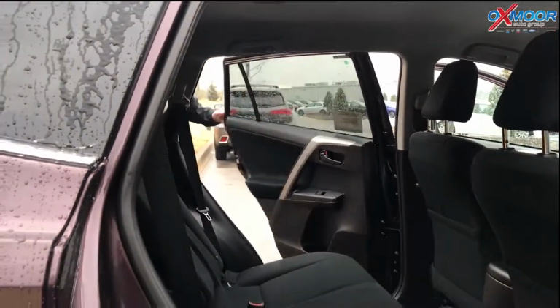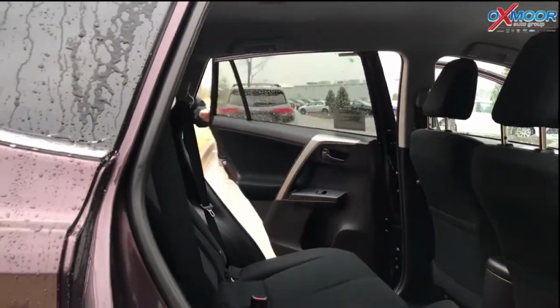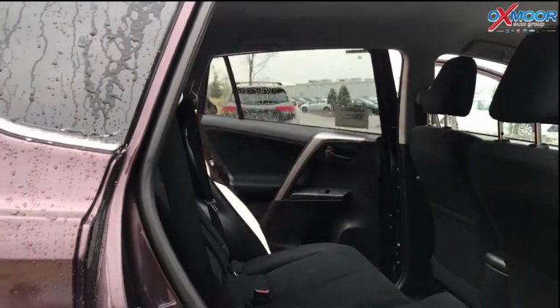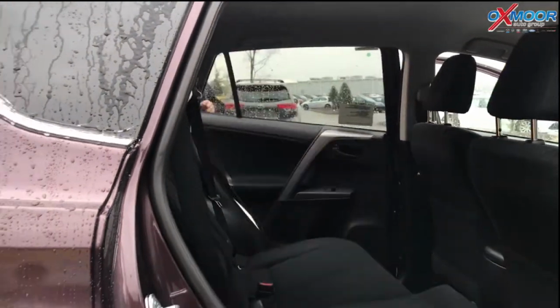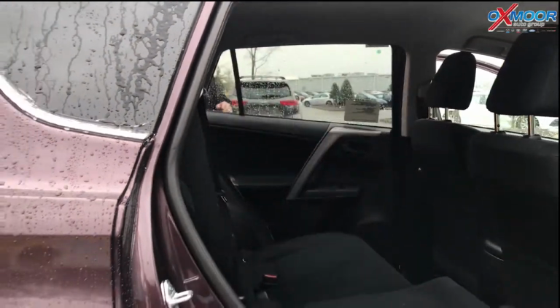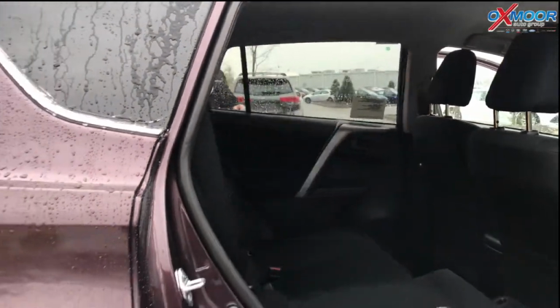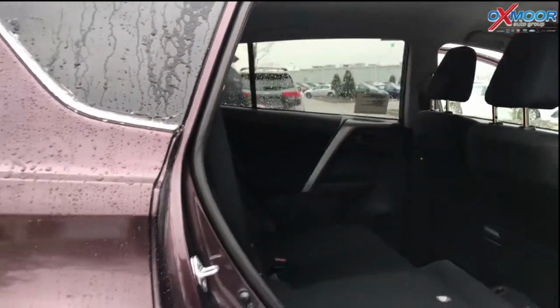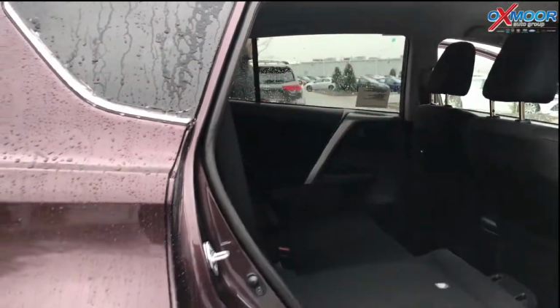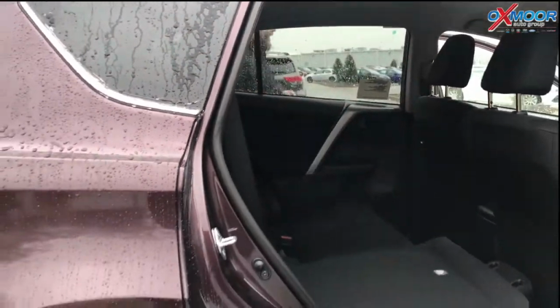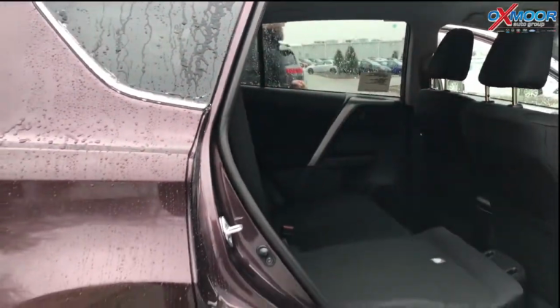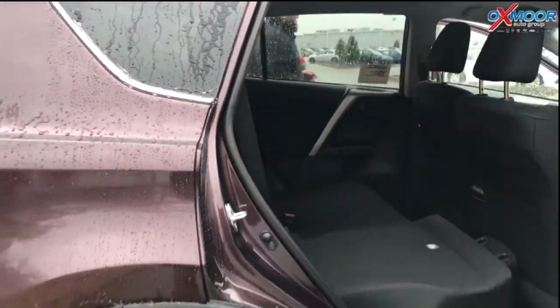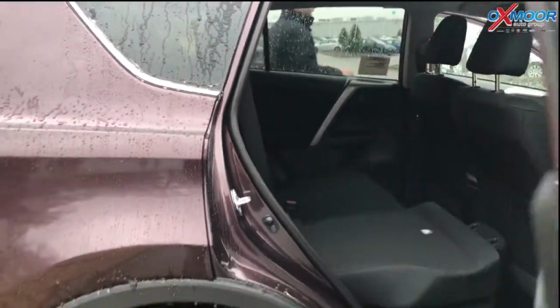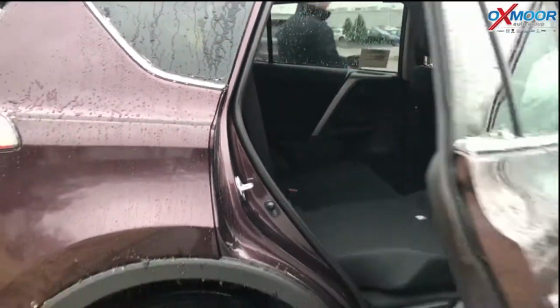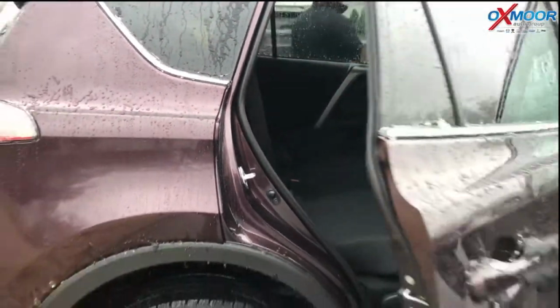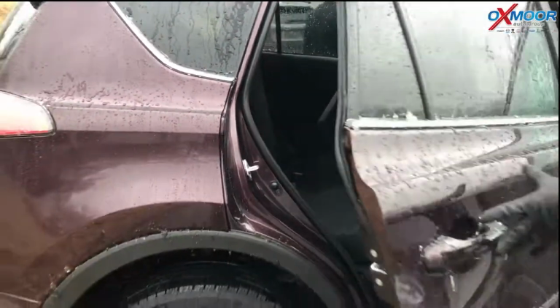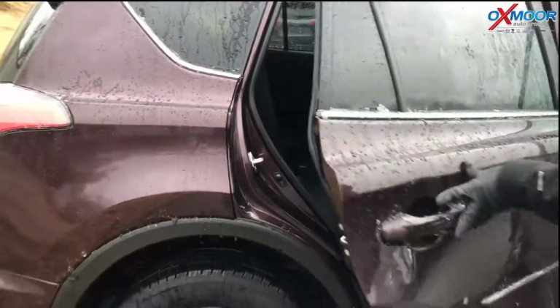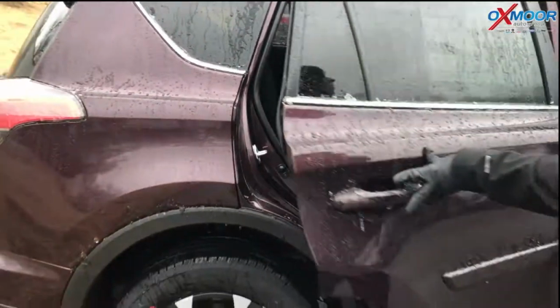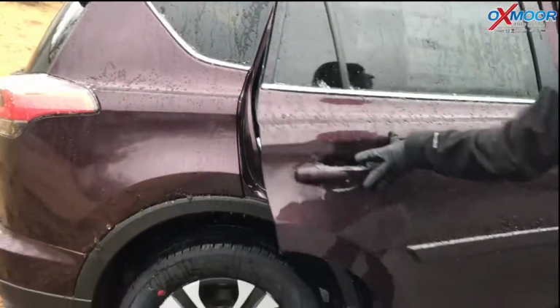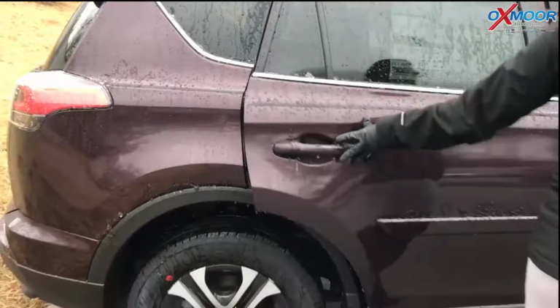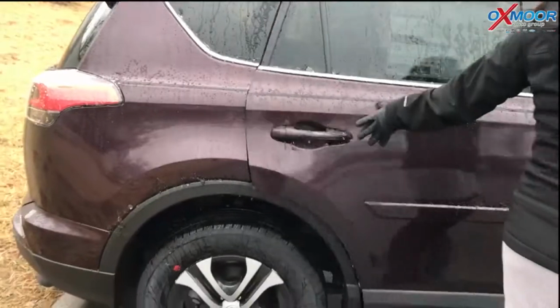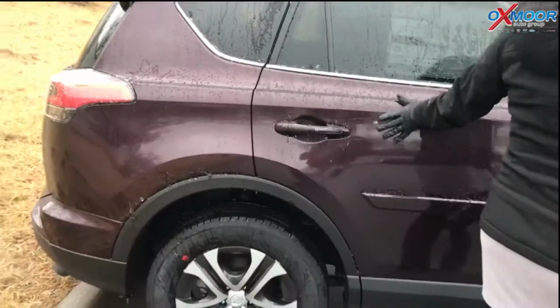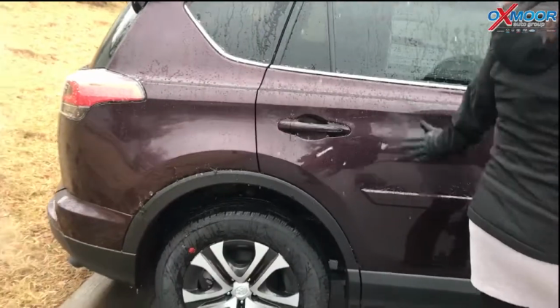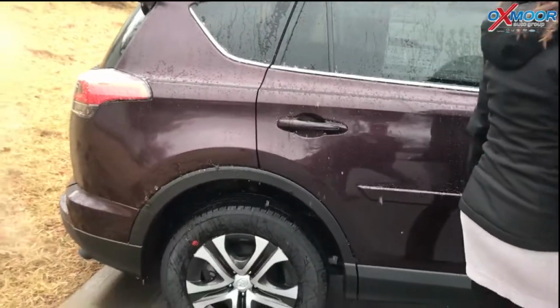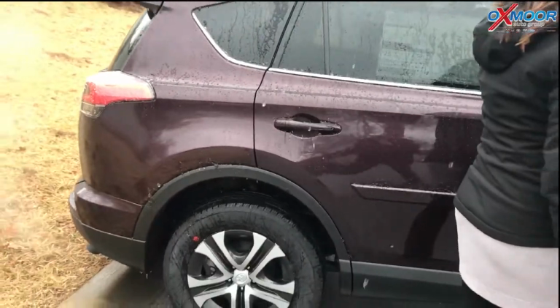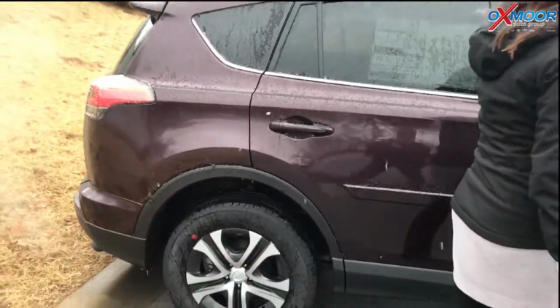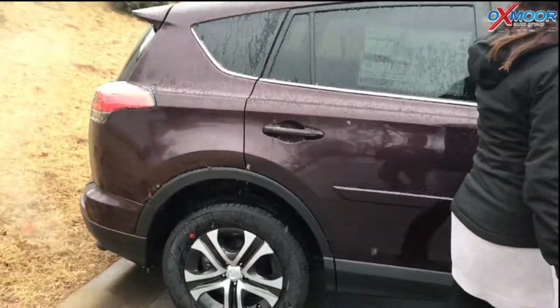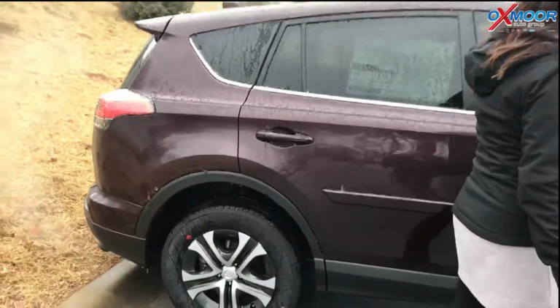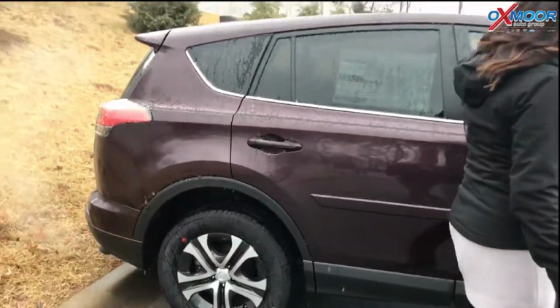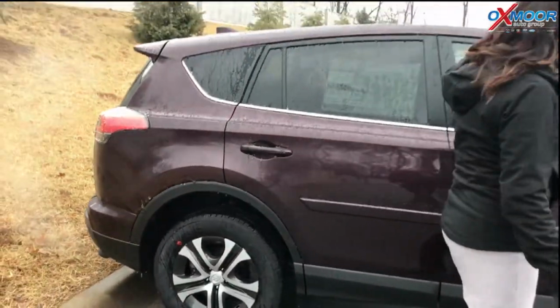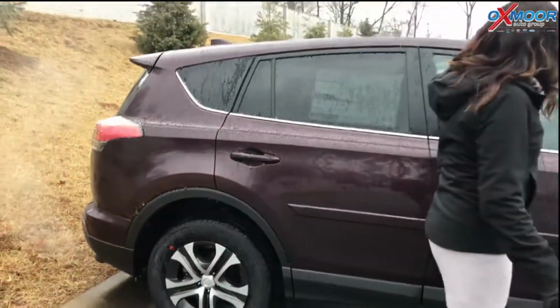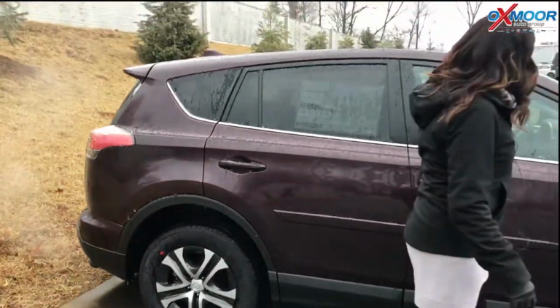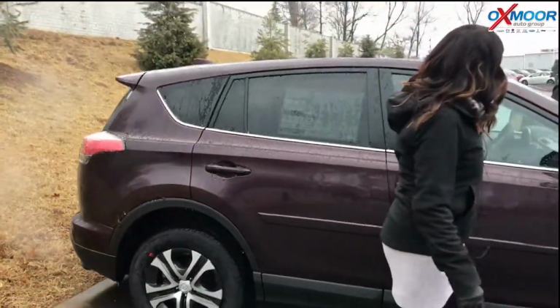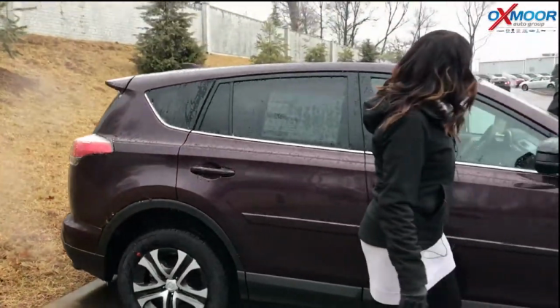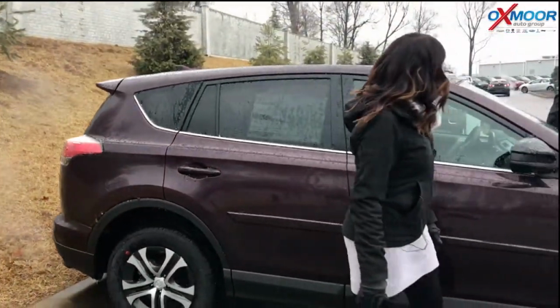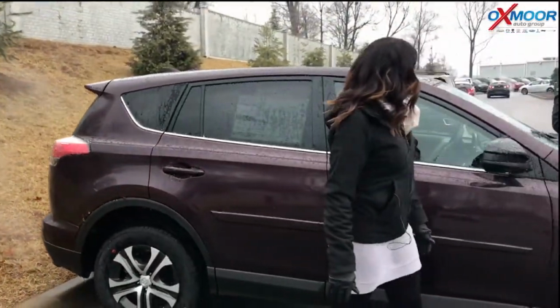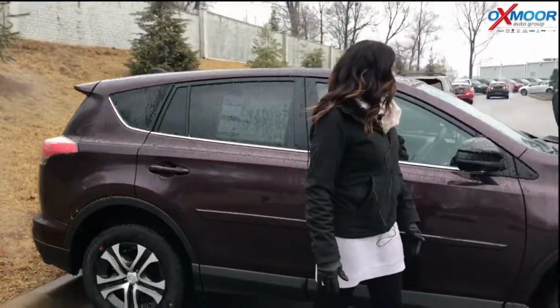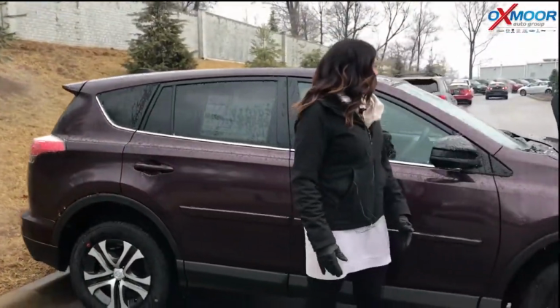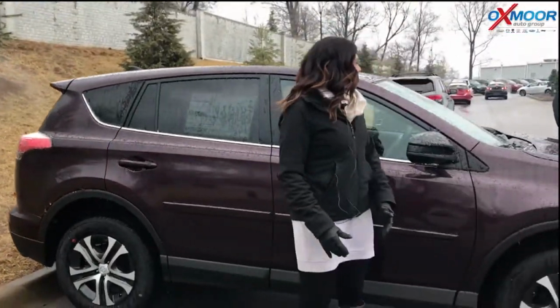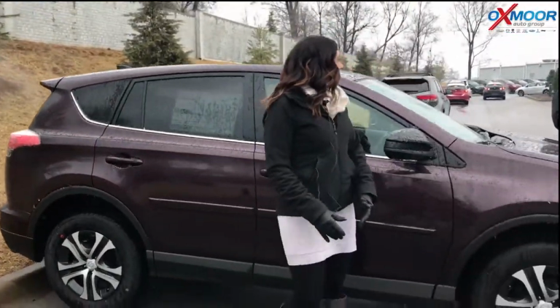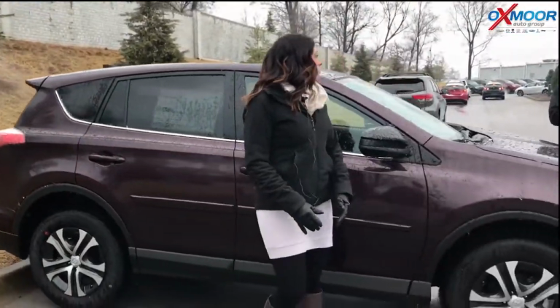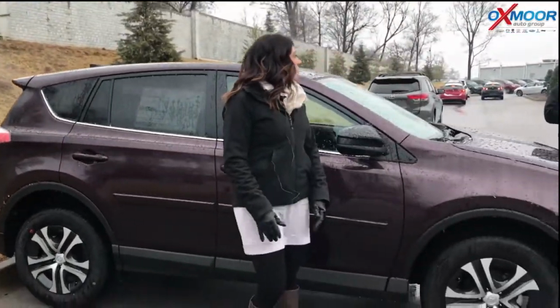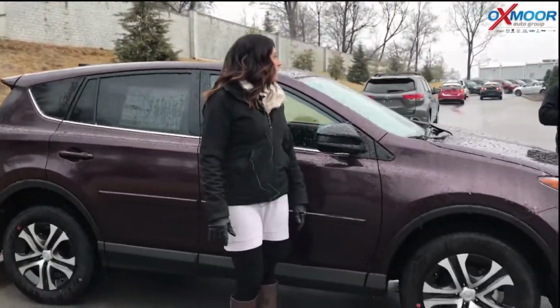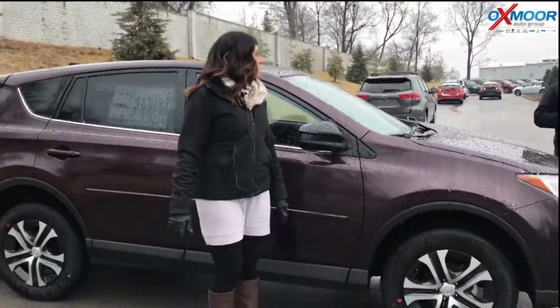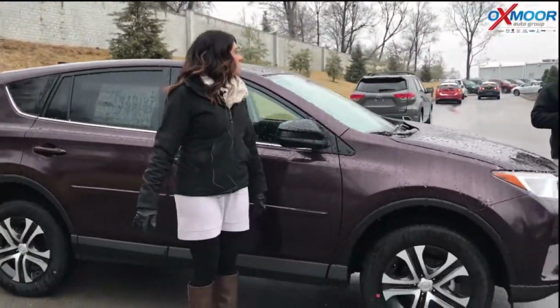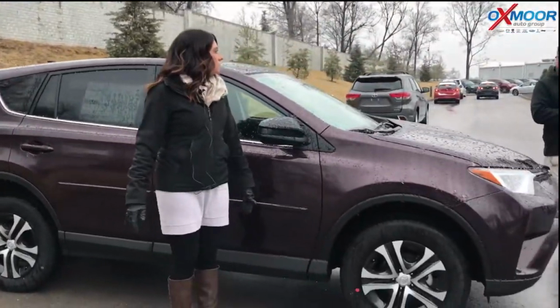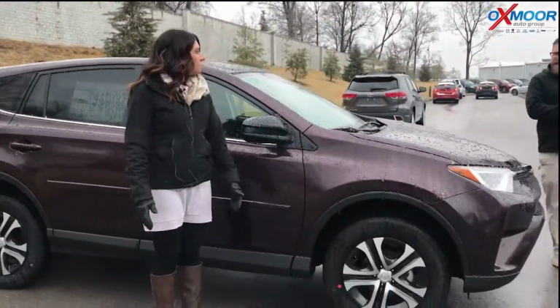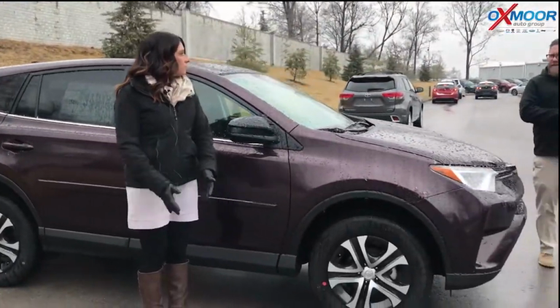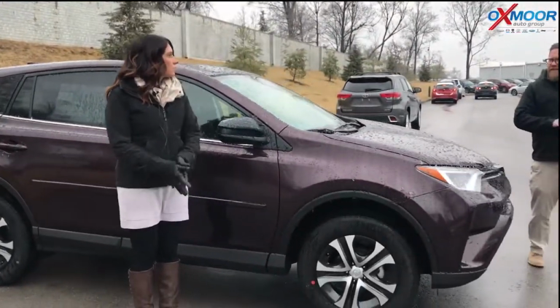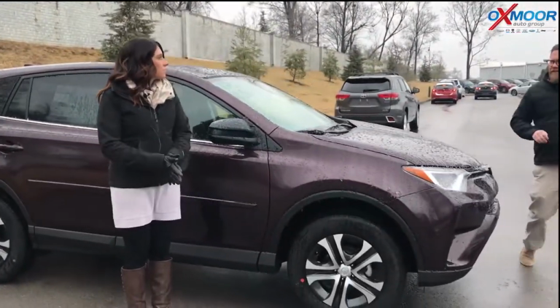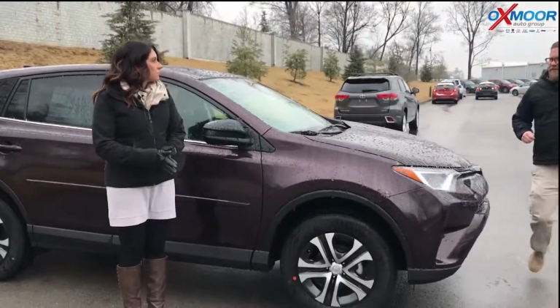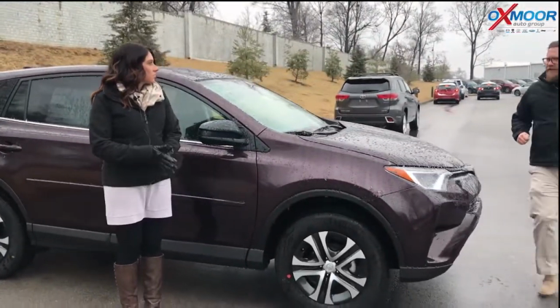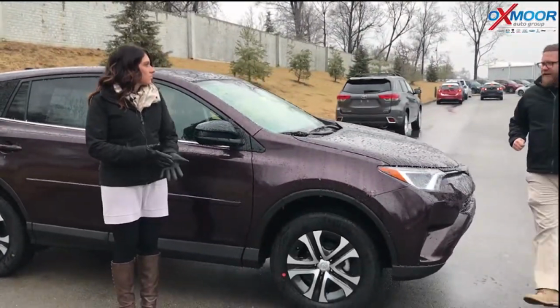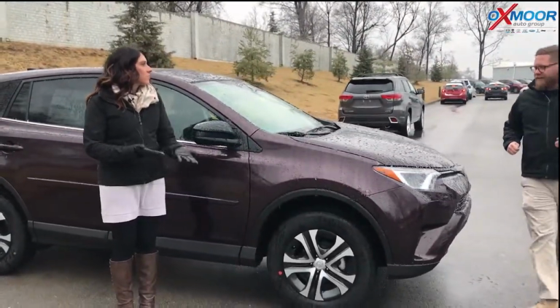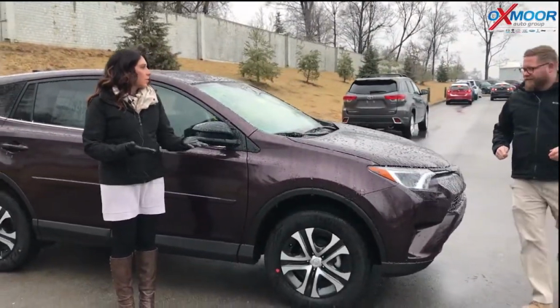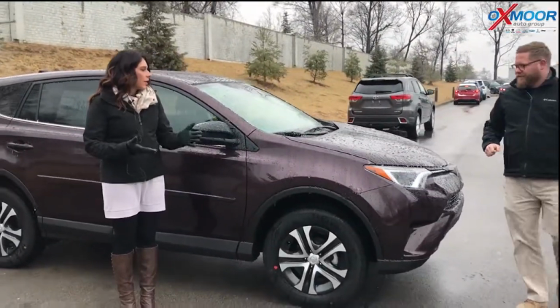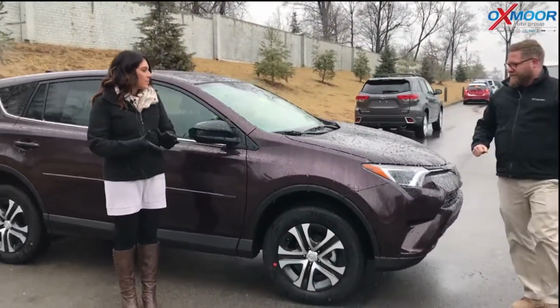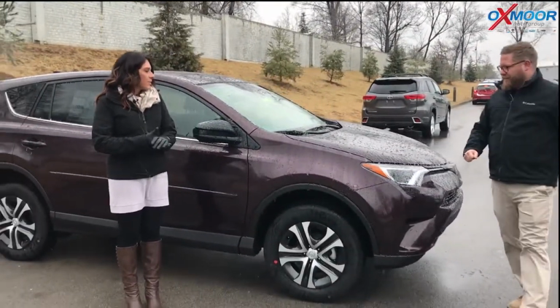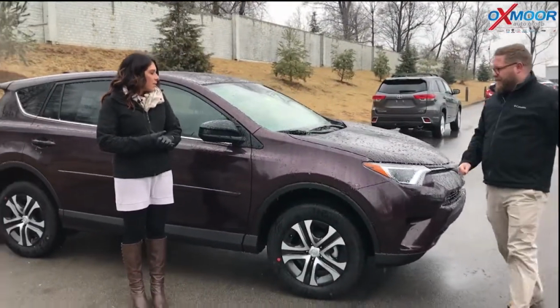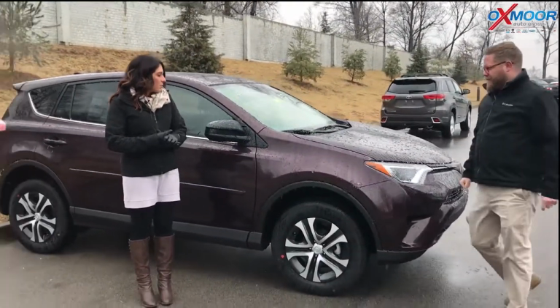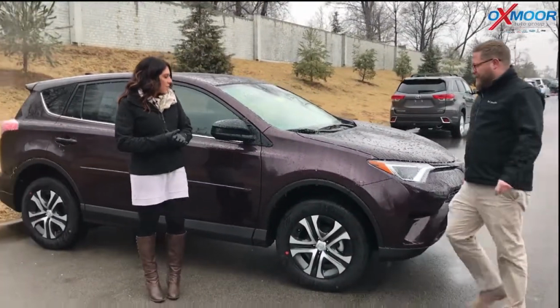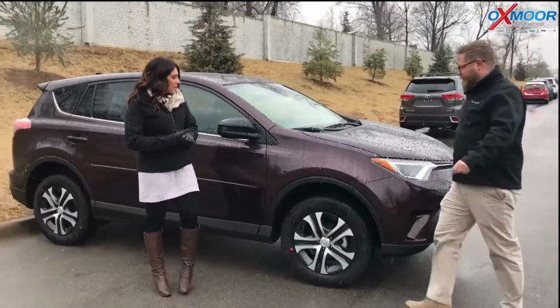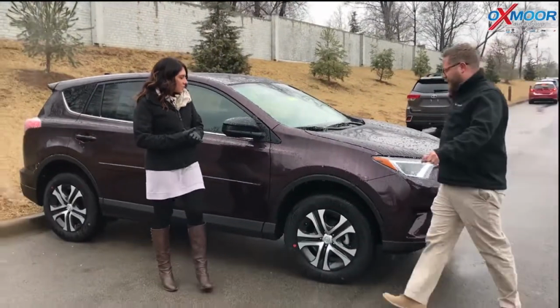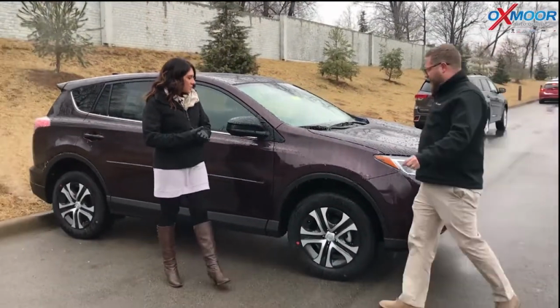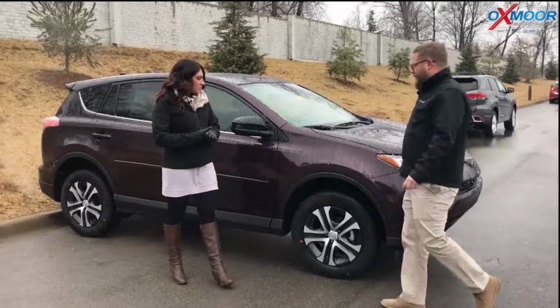We're selling a ton of these things — extremely popular vehicle. Like I said, it led its class this year. Really good car.